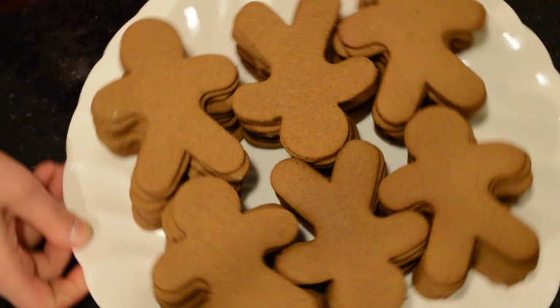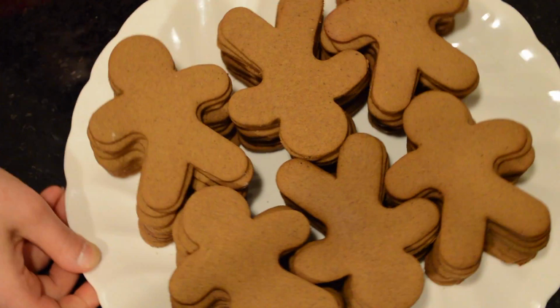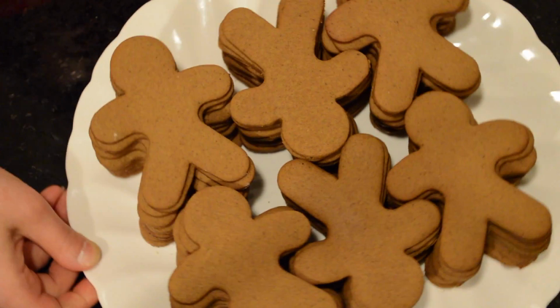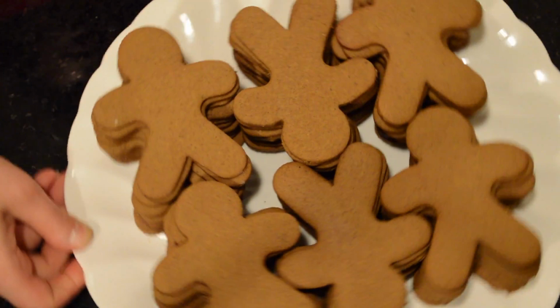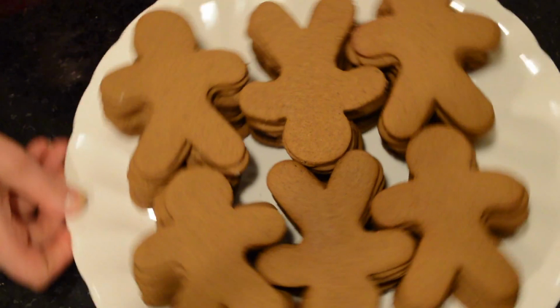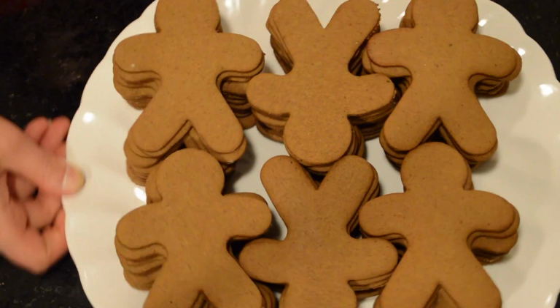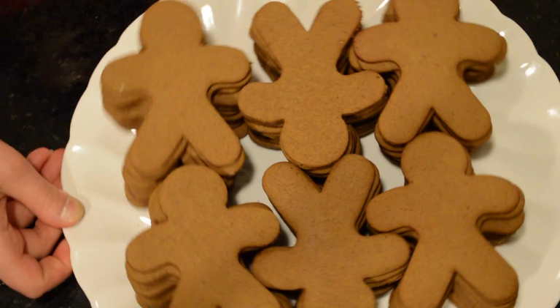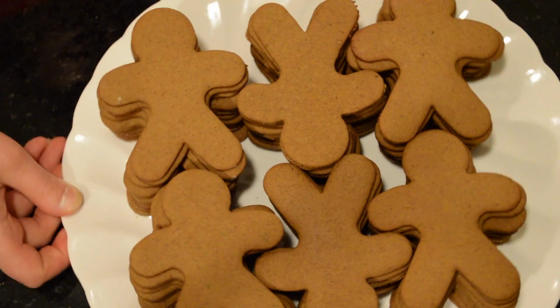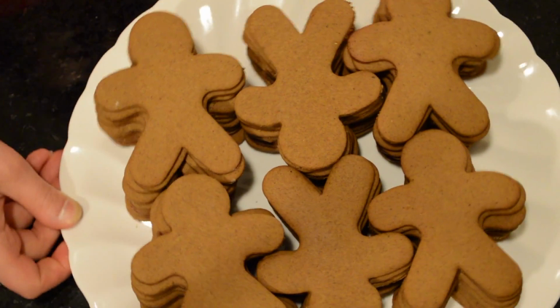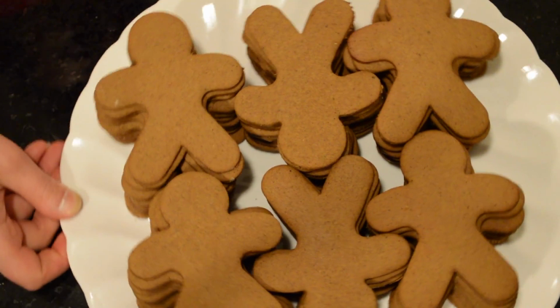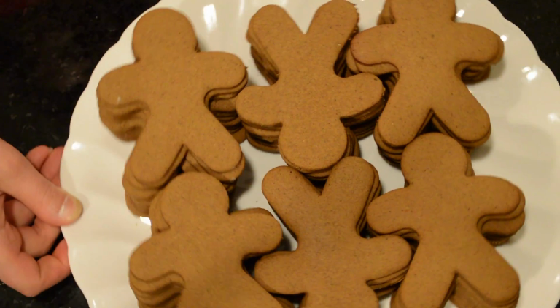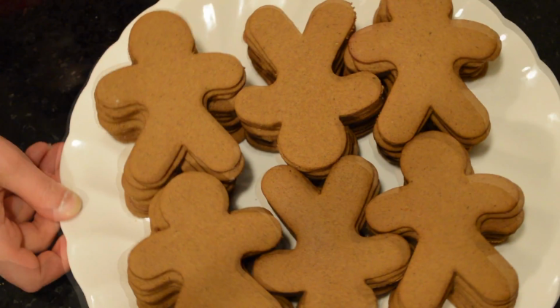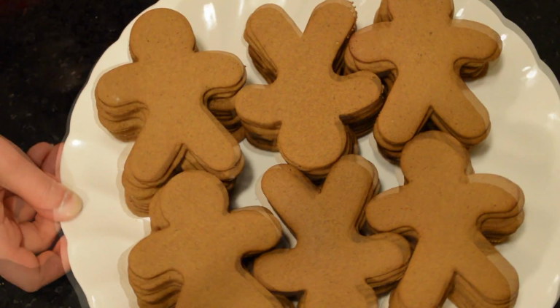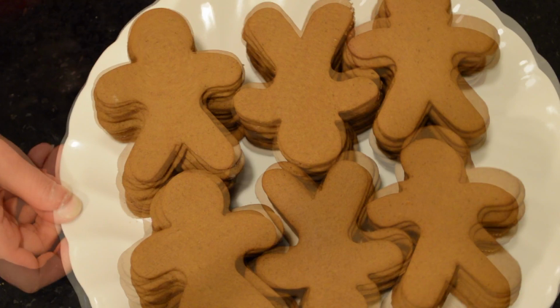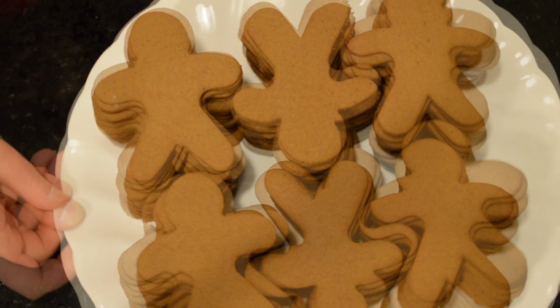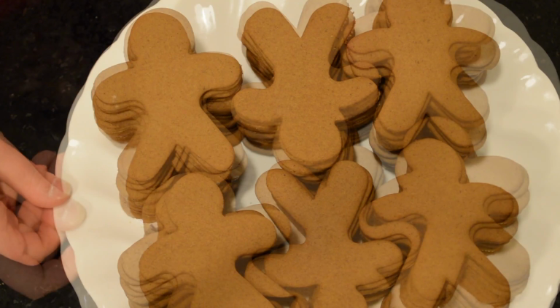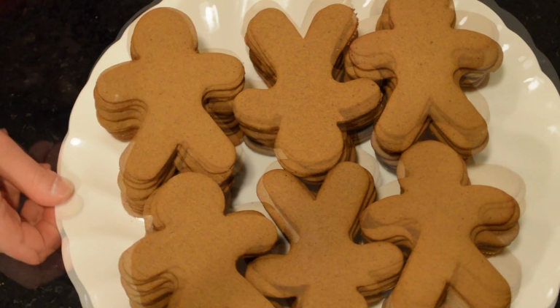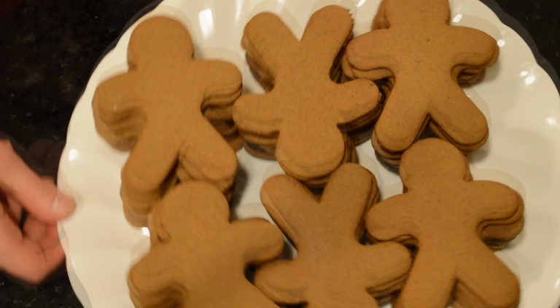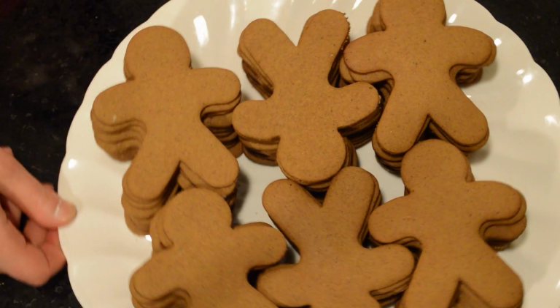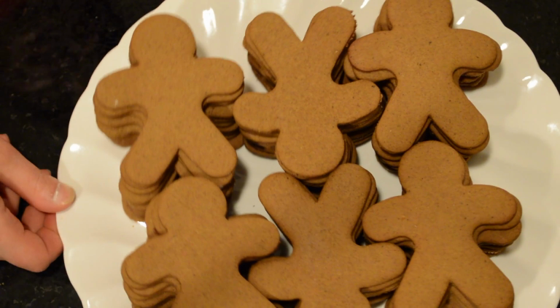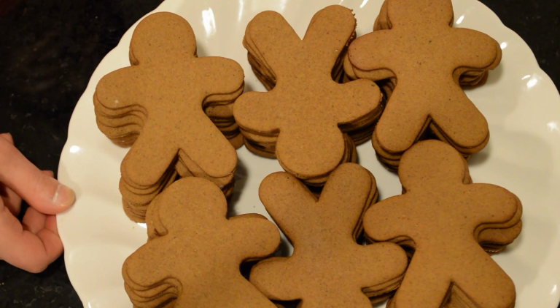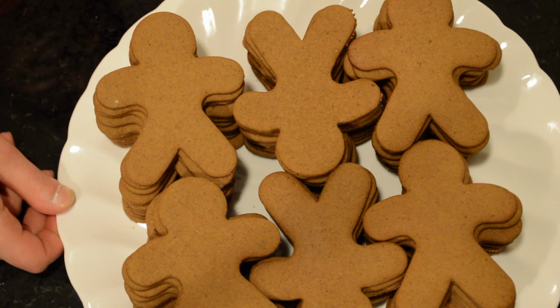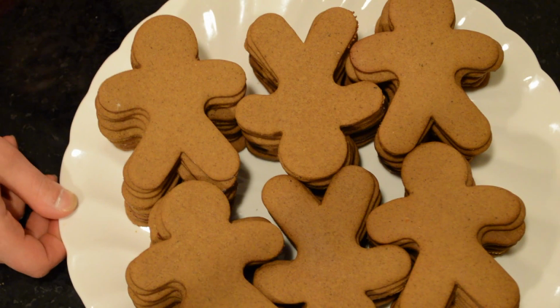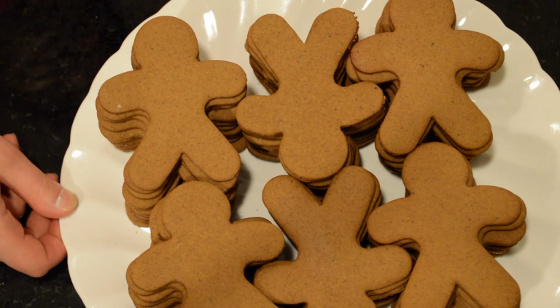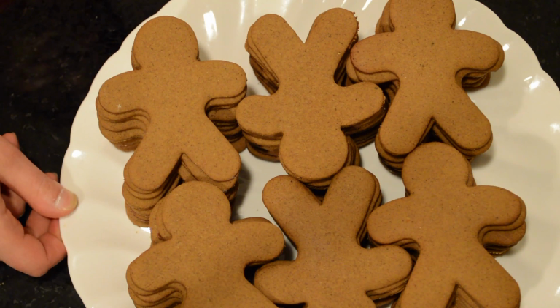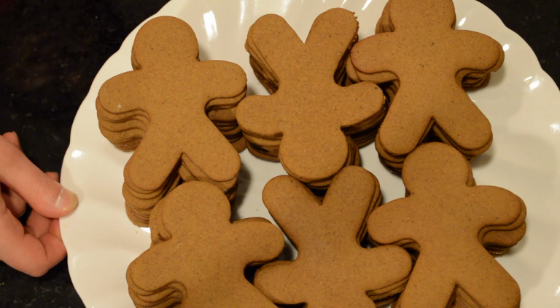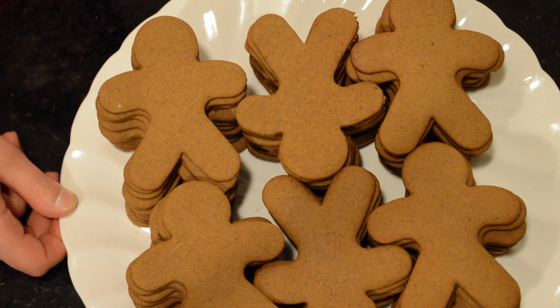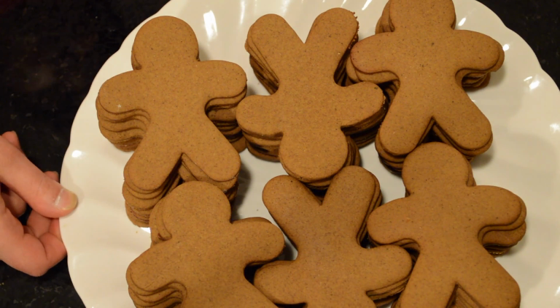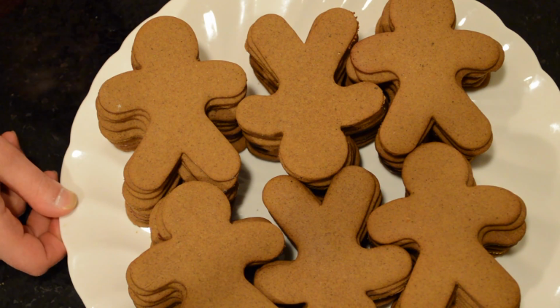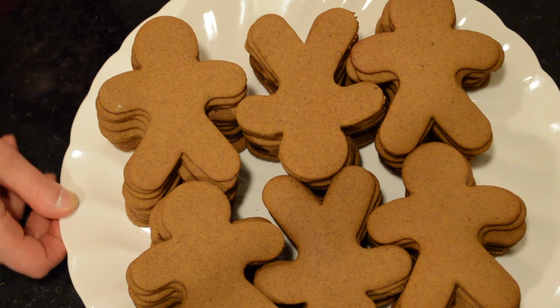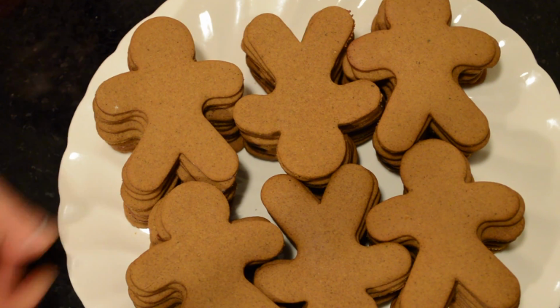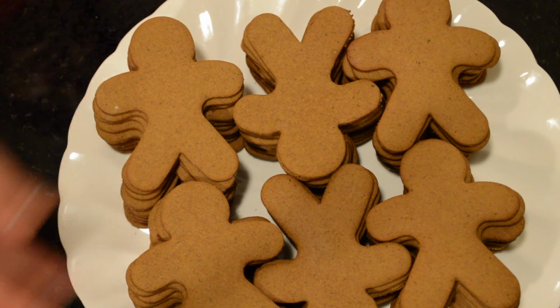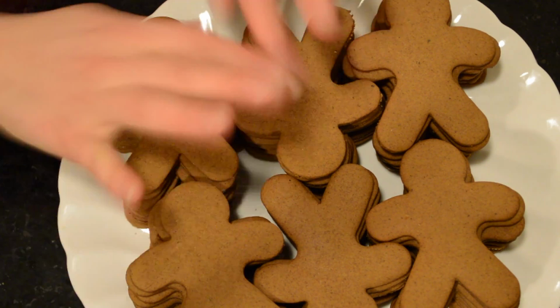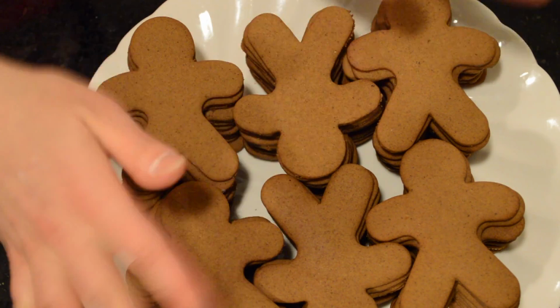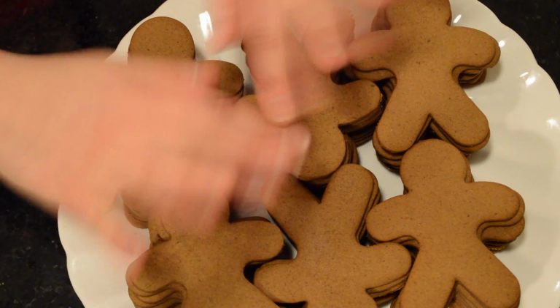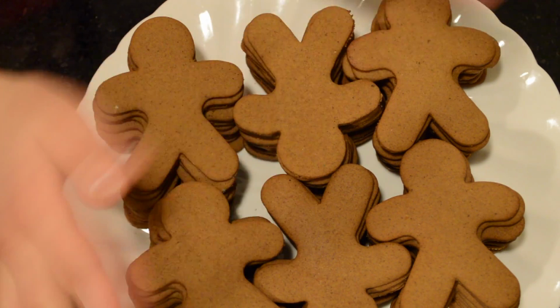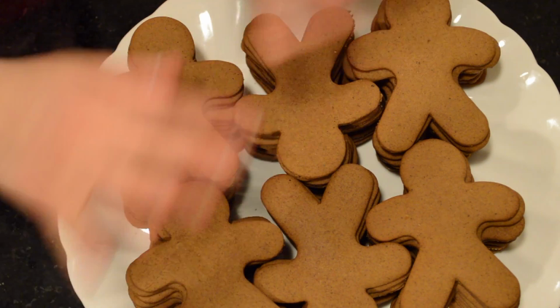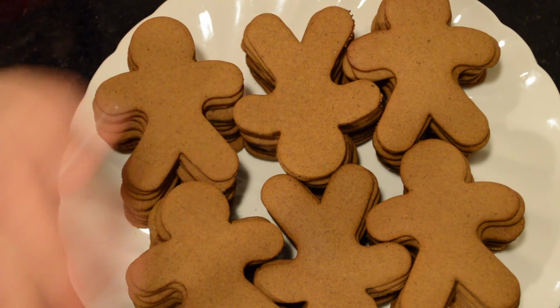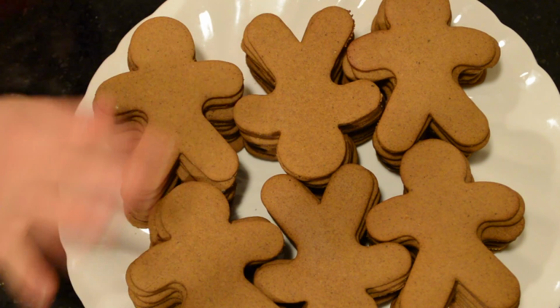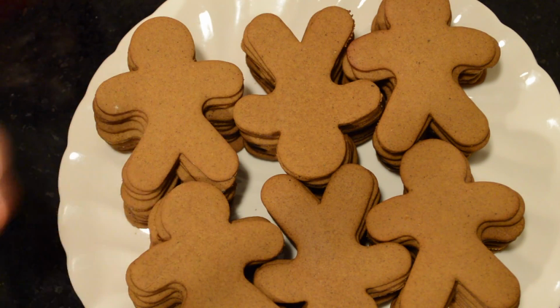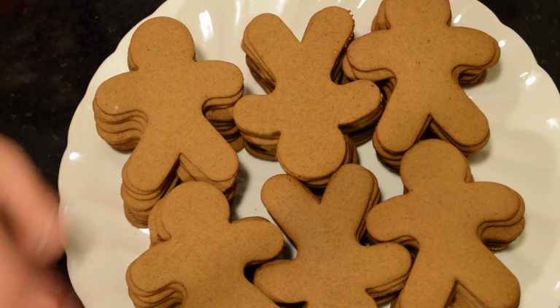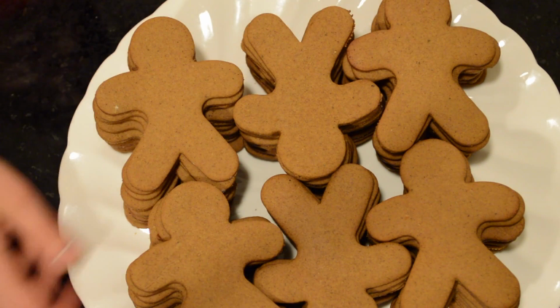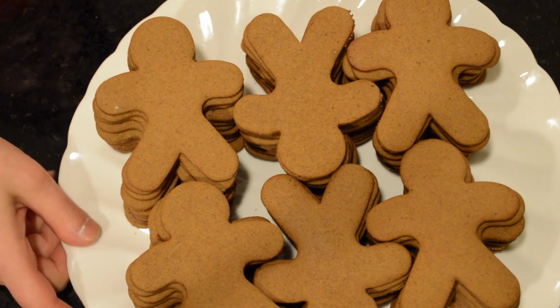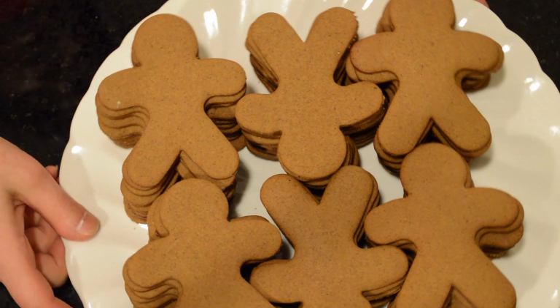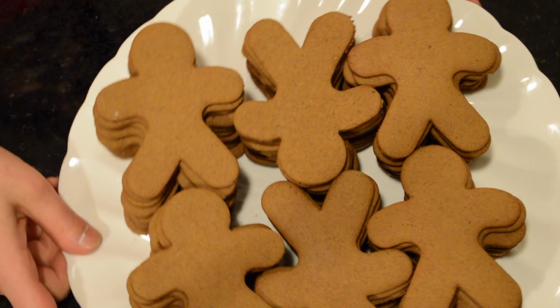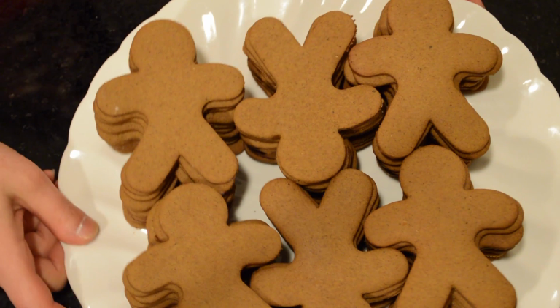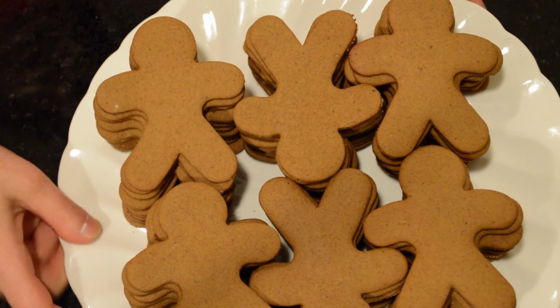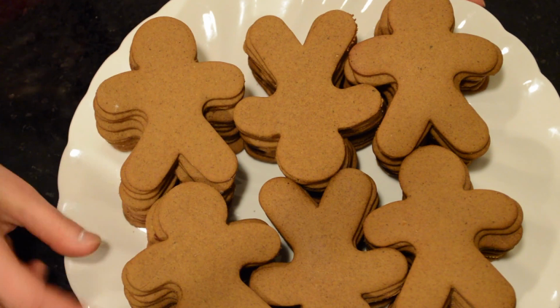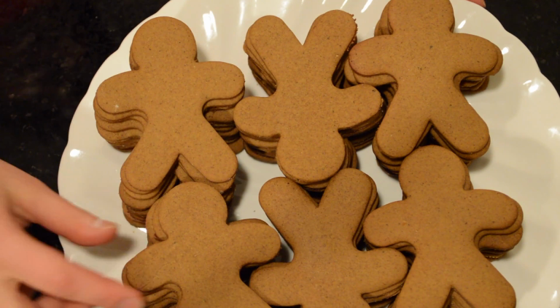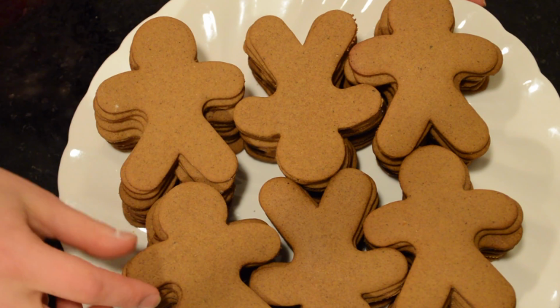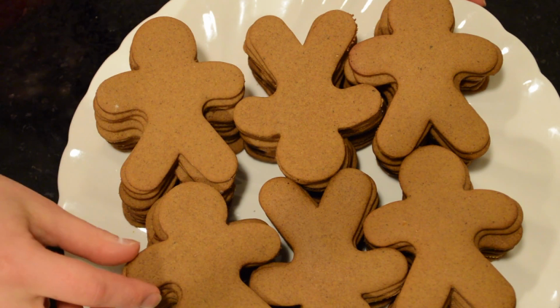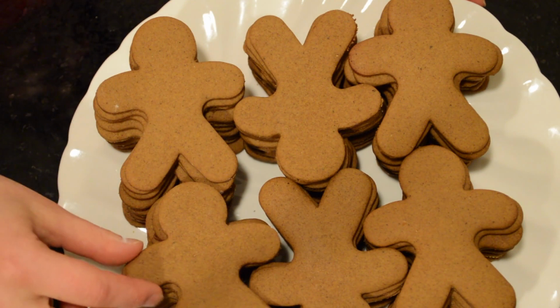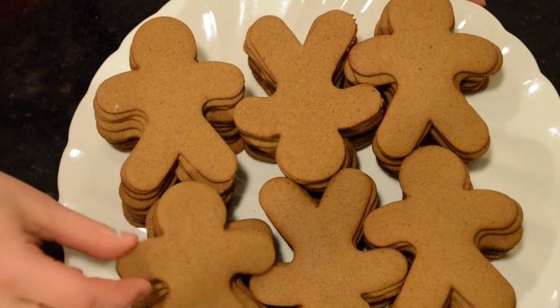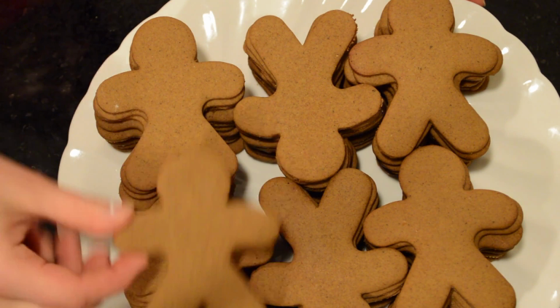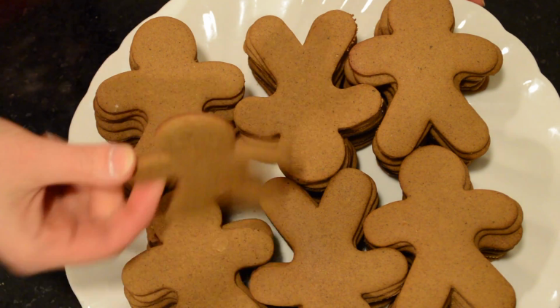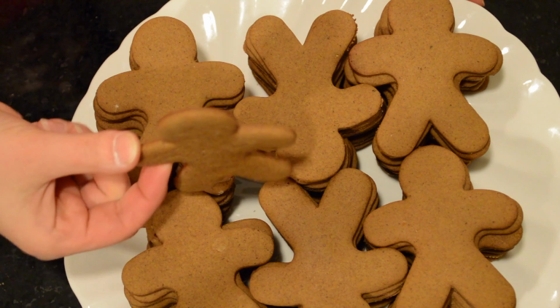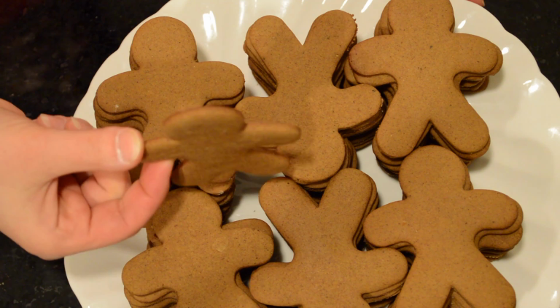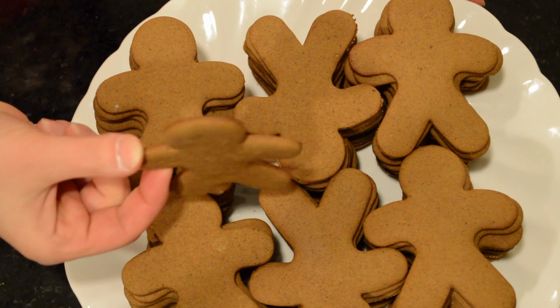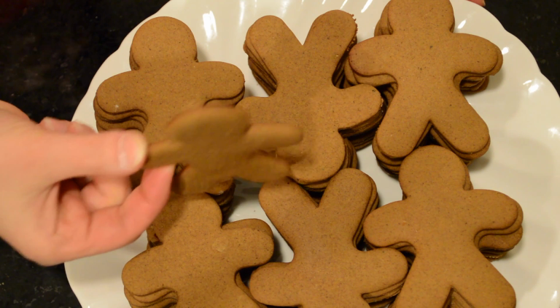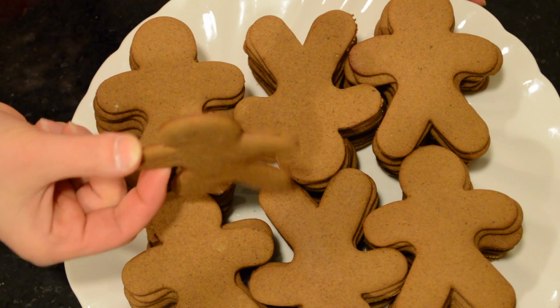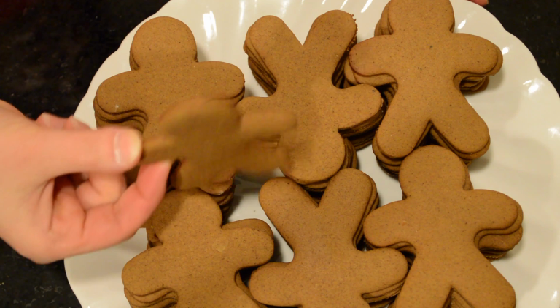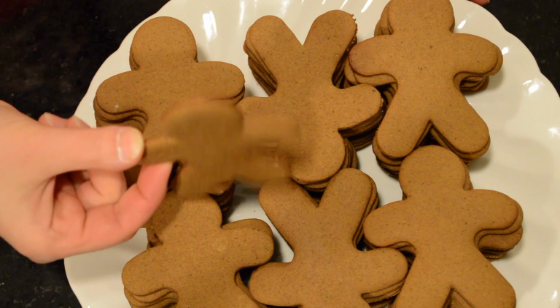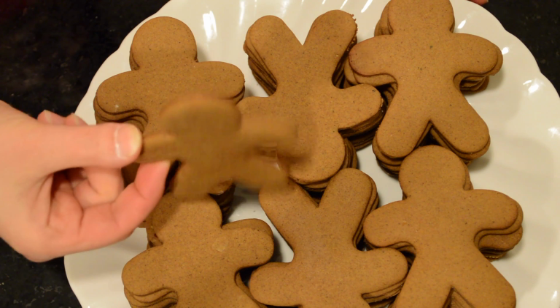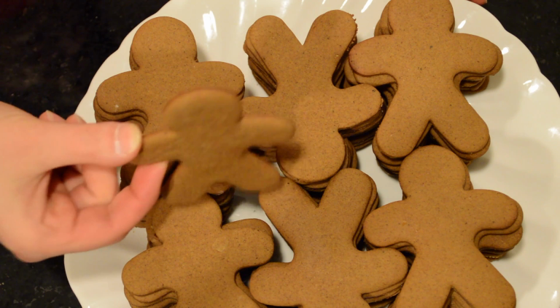We're all done — there you go, 60 little people! That's the end of this tutorial, thank you so much for watching.